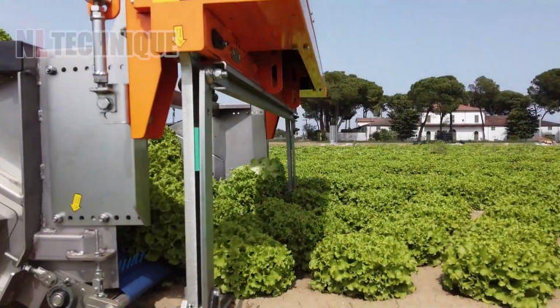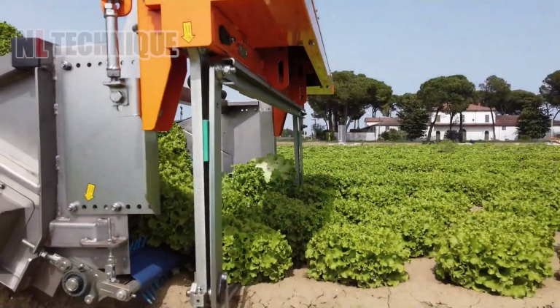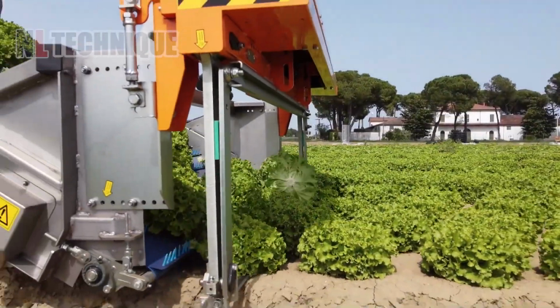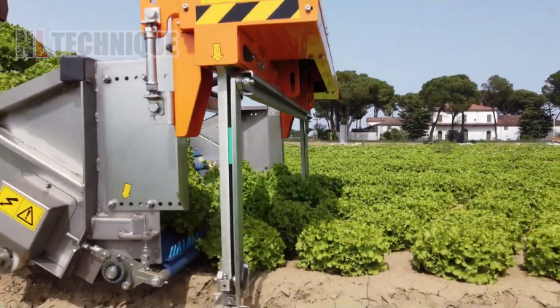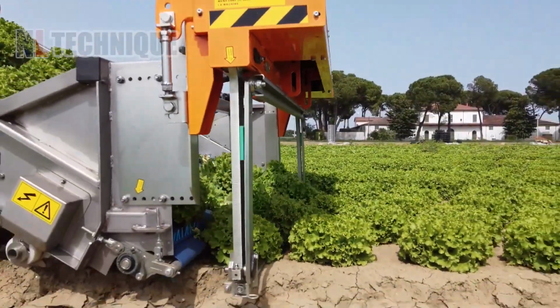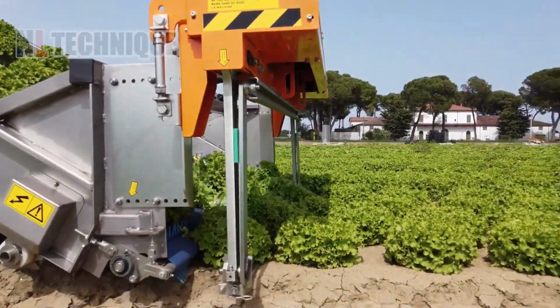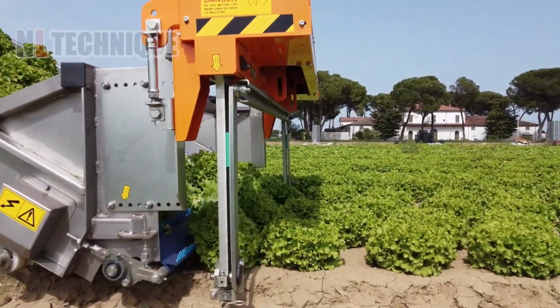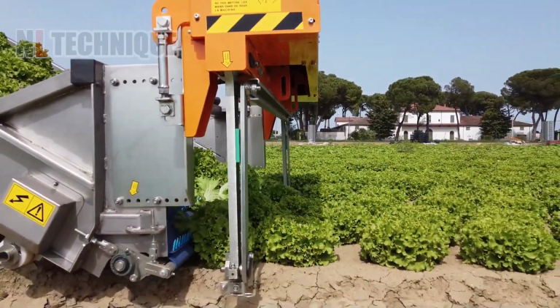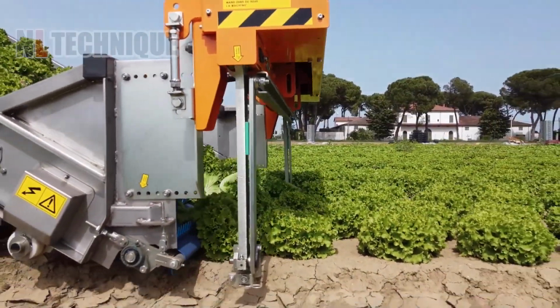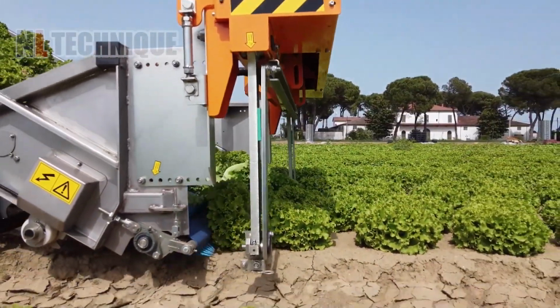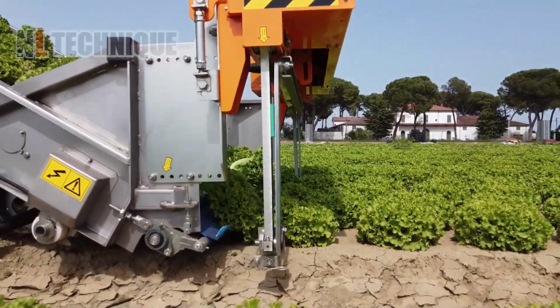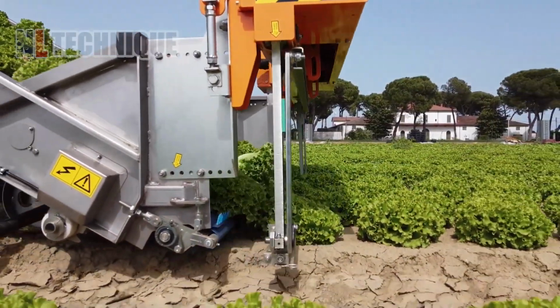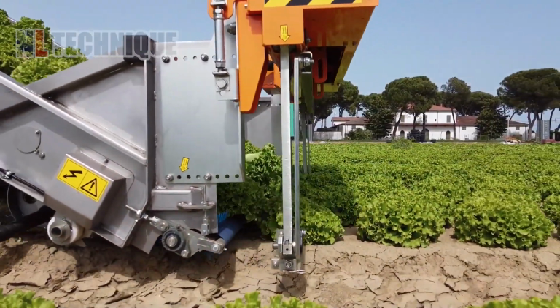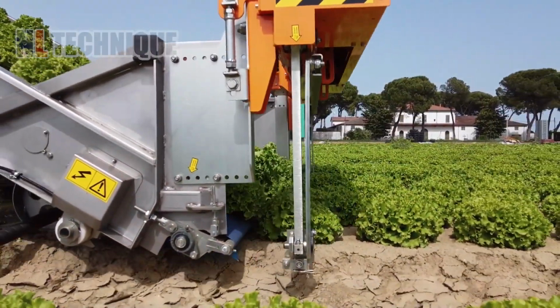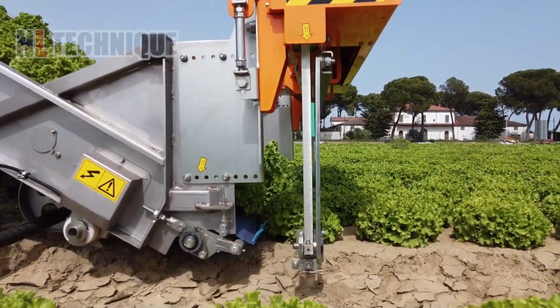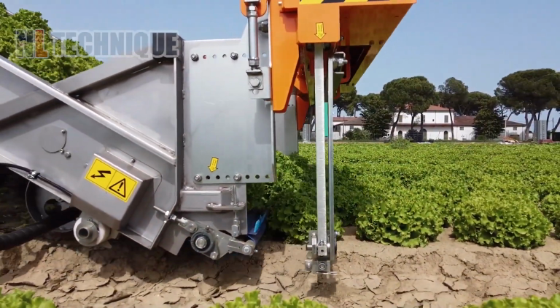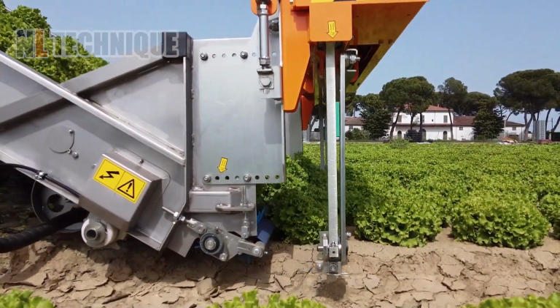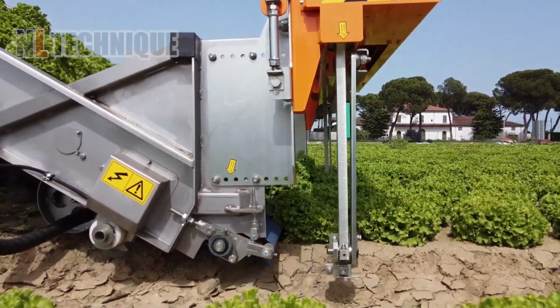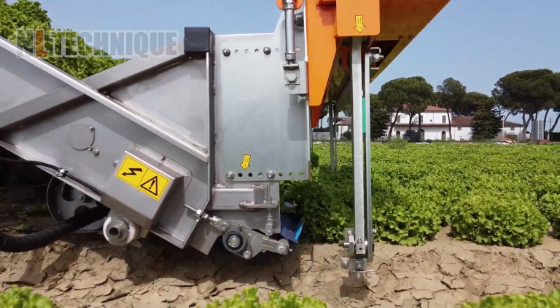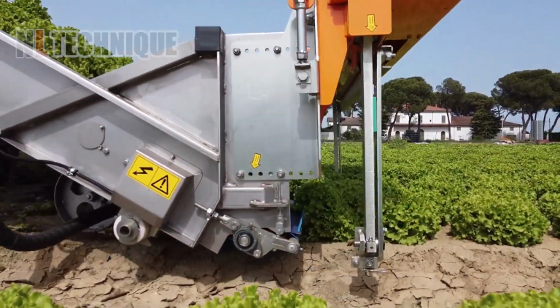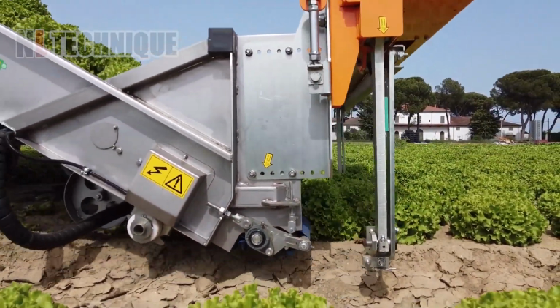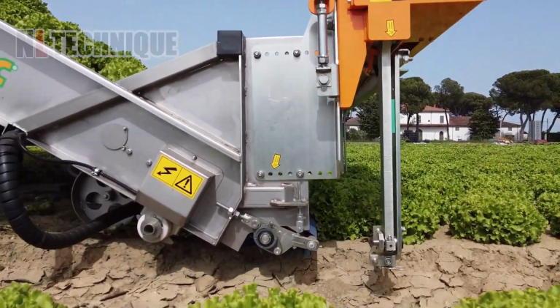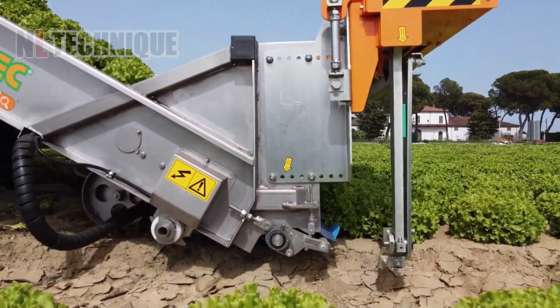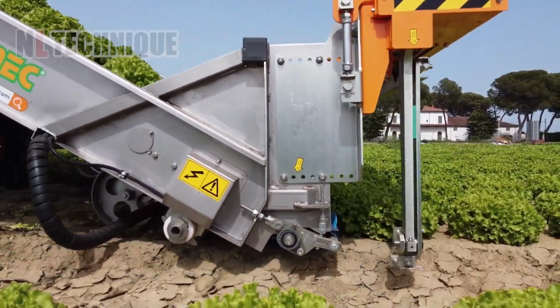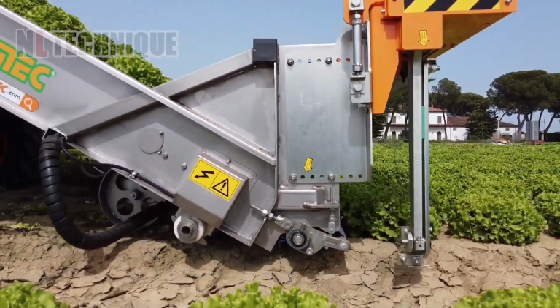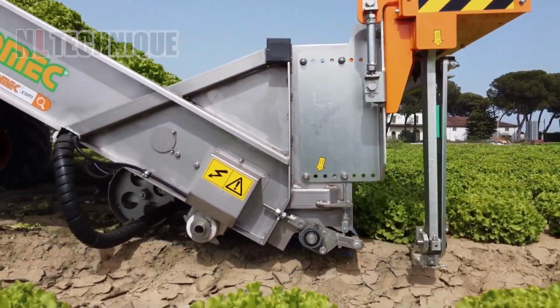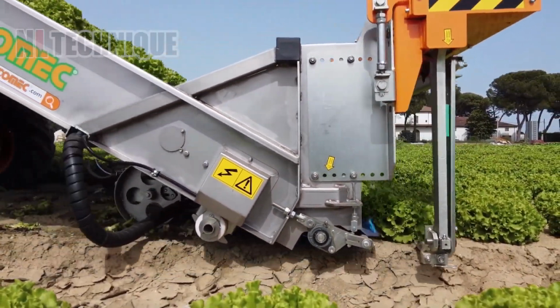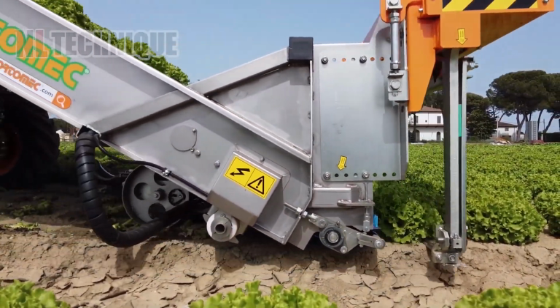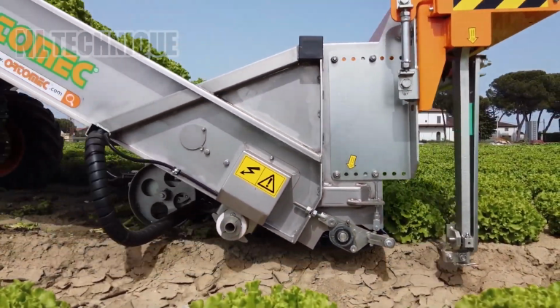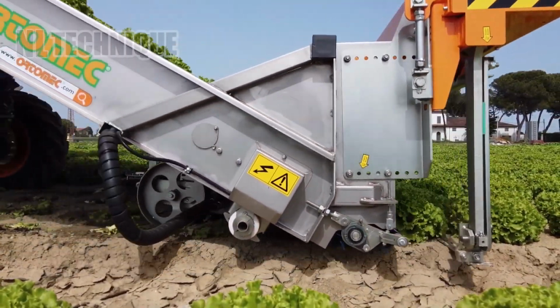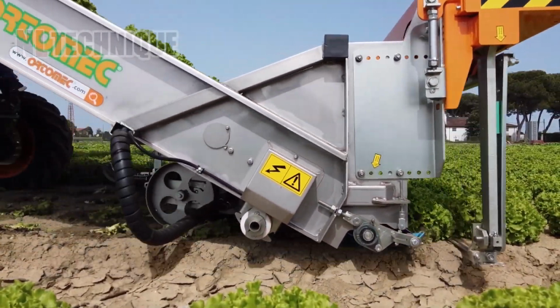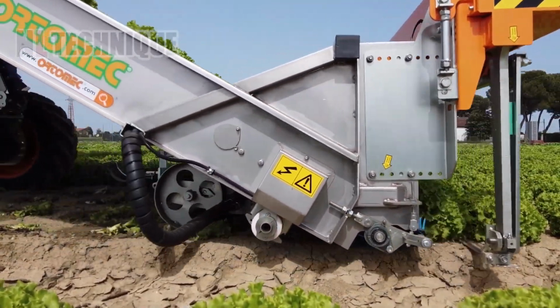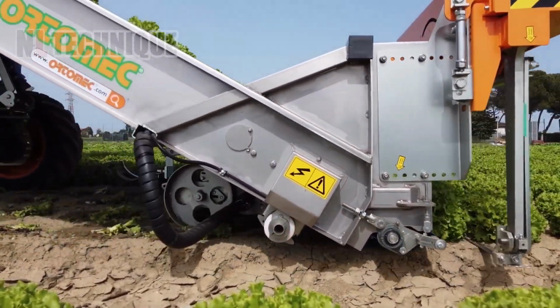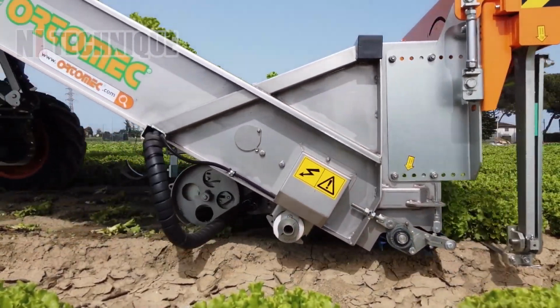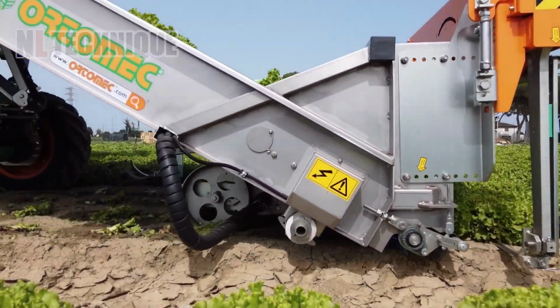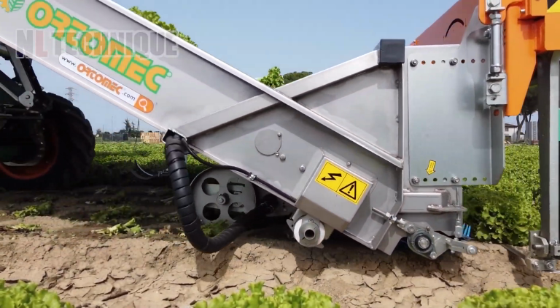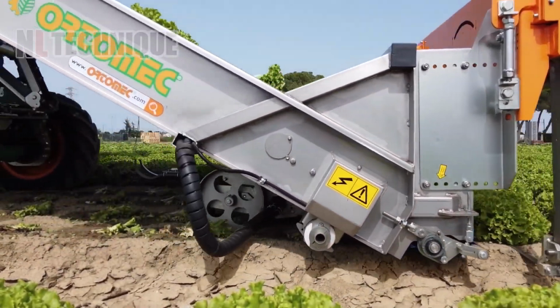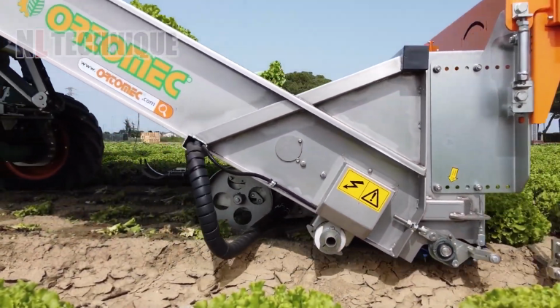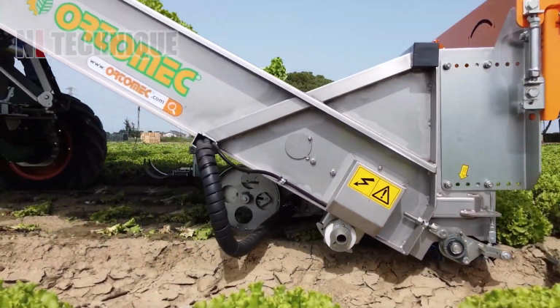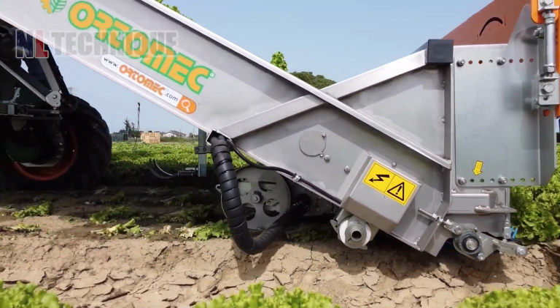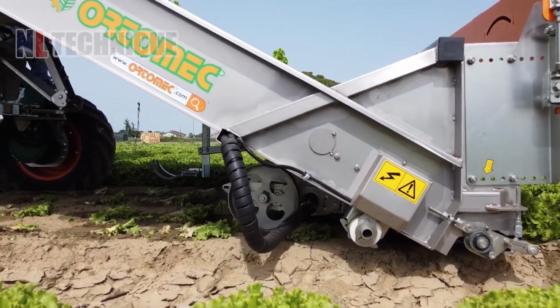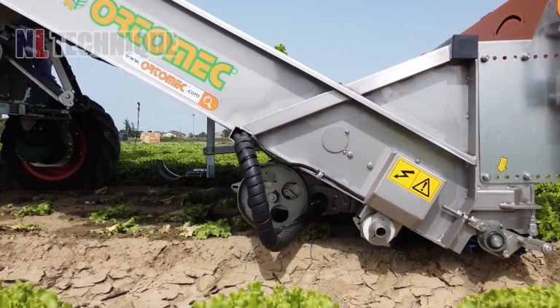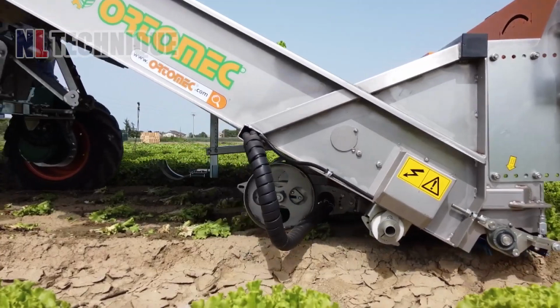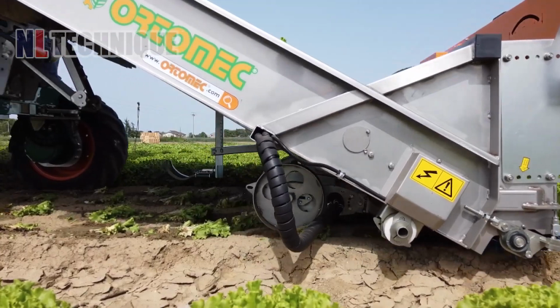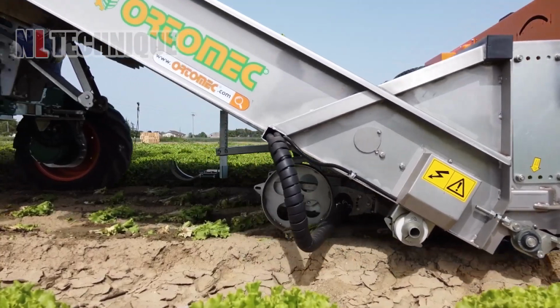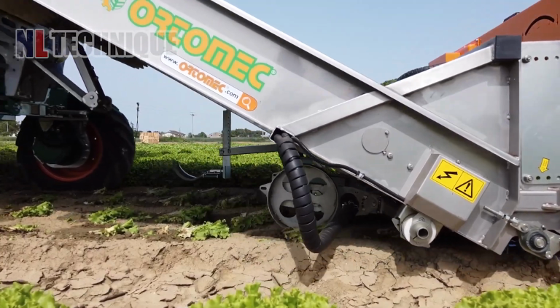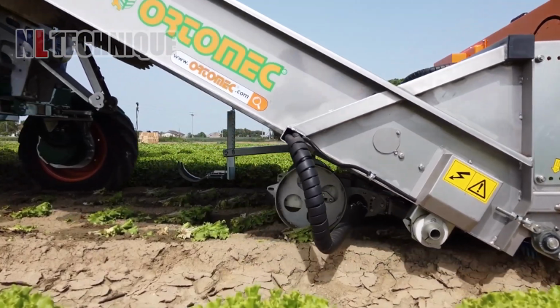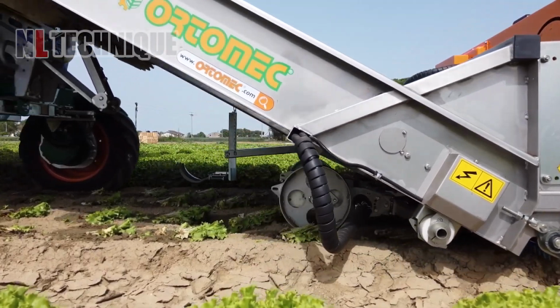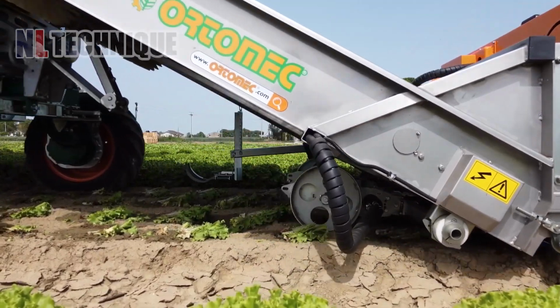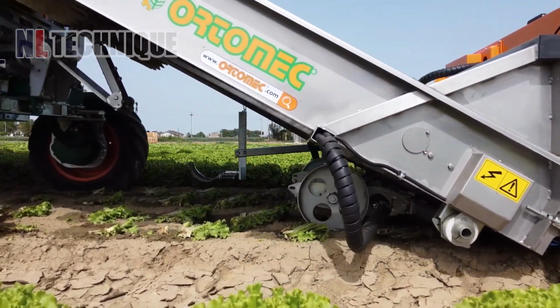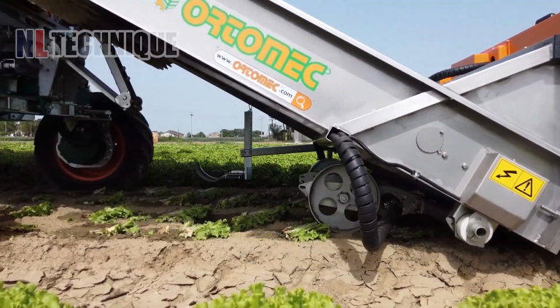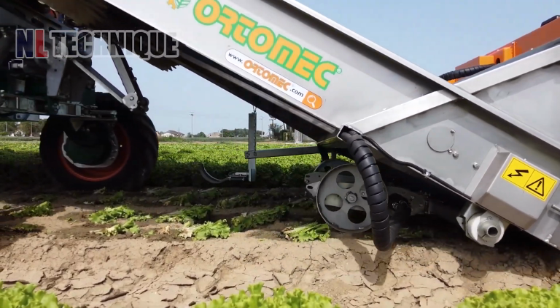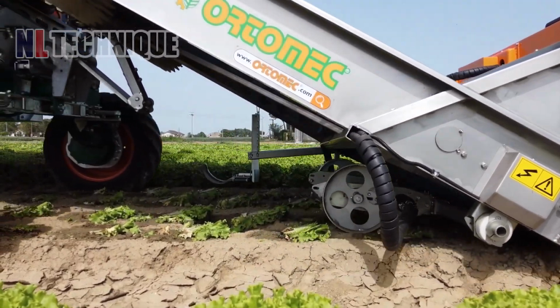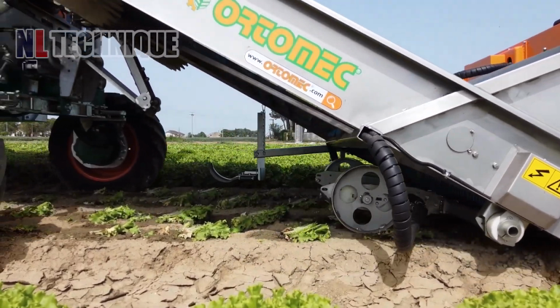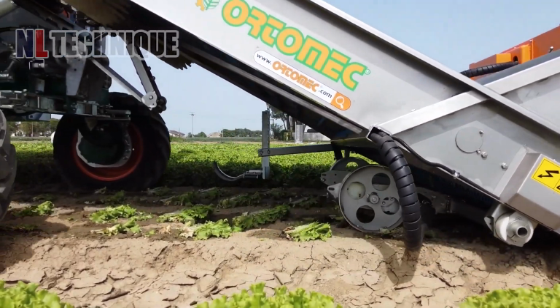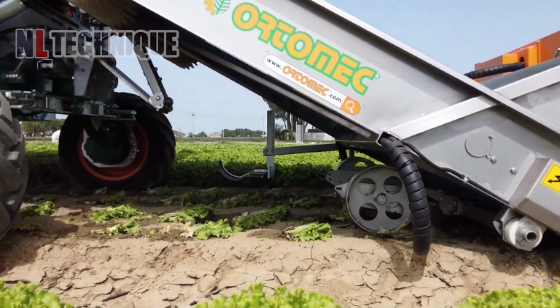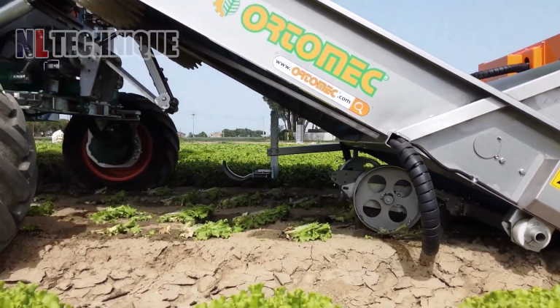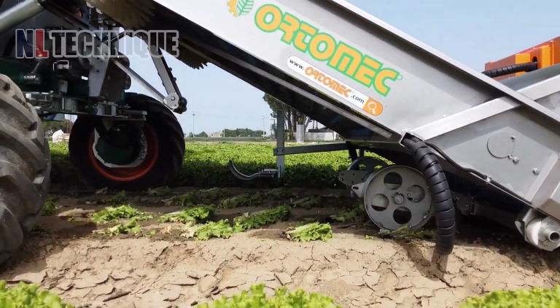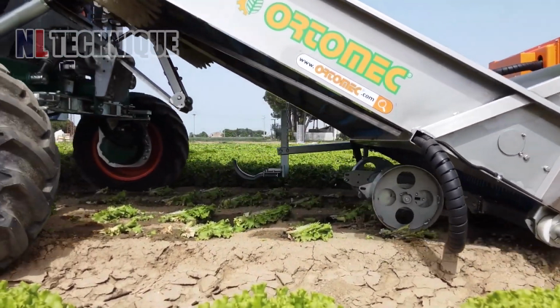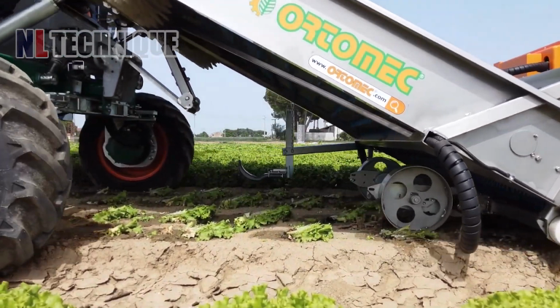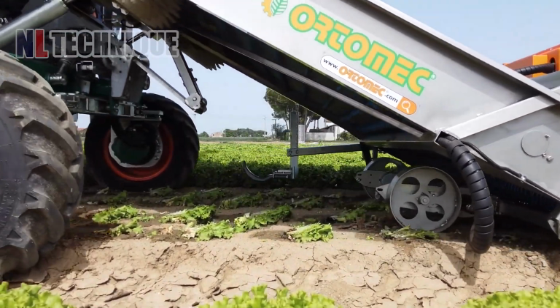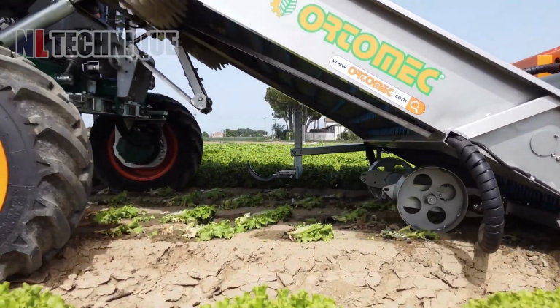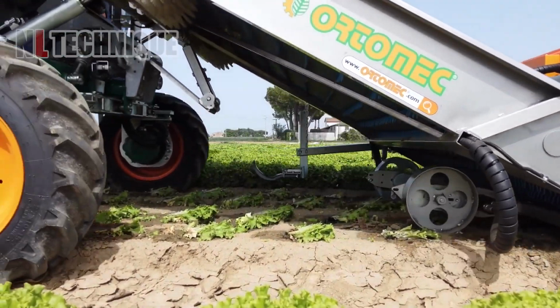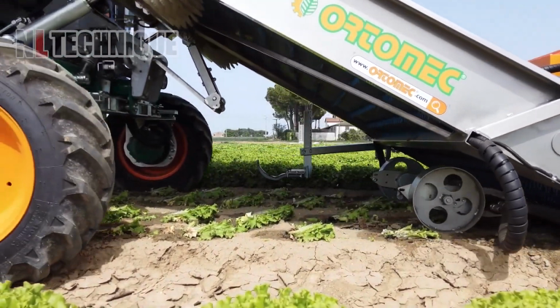With a blade in the front, this cutting machine very neatly and delicately cuts the lettuce without damaging any leaves.